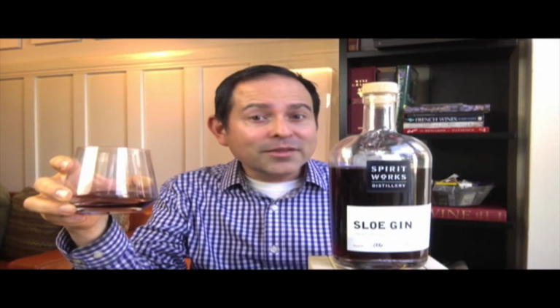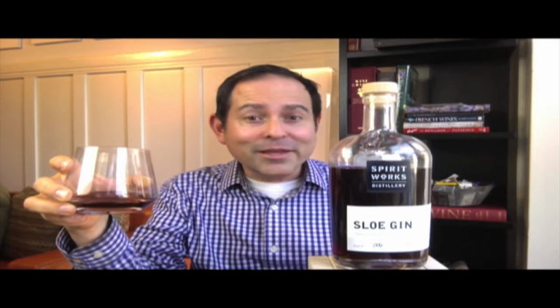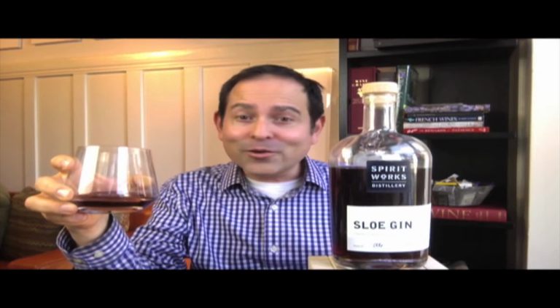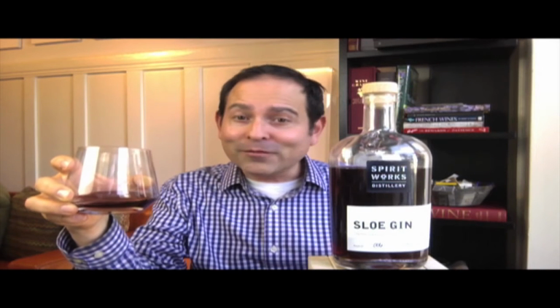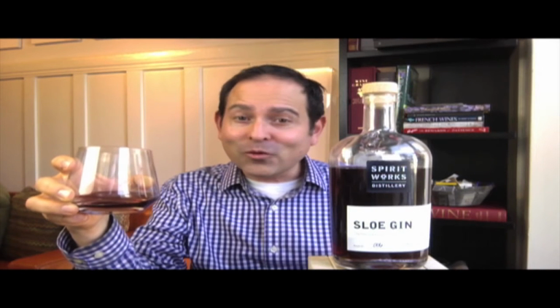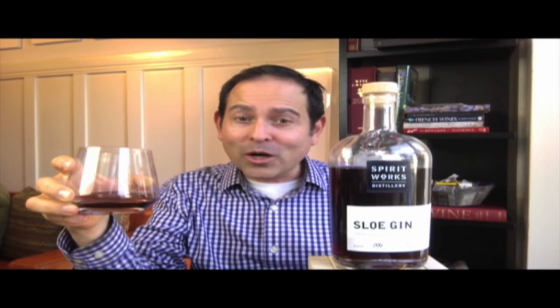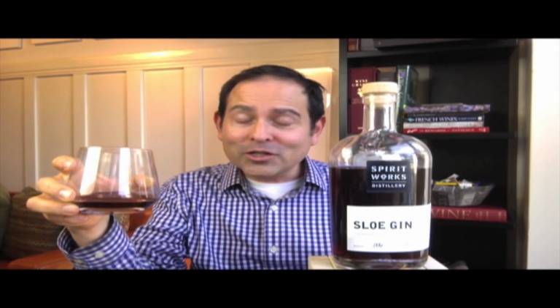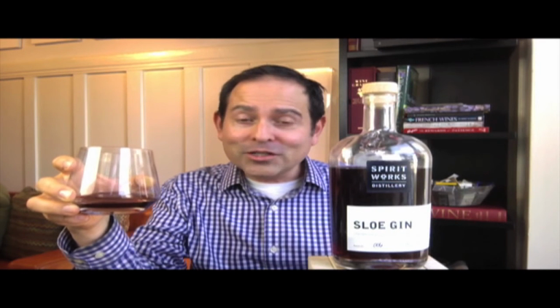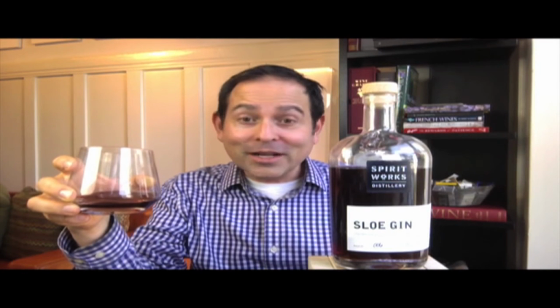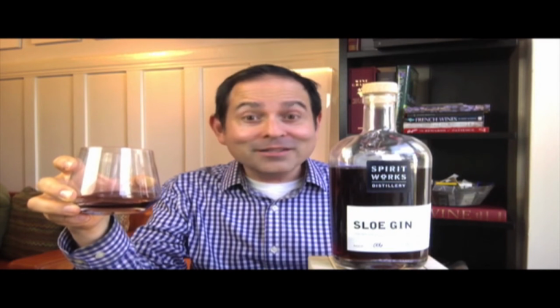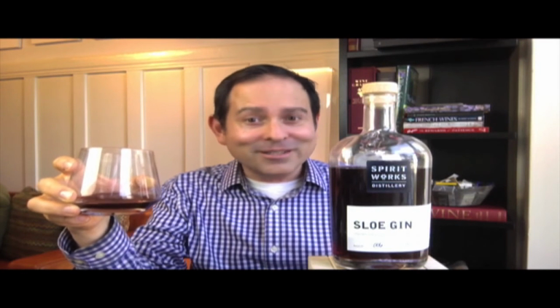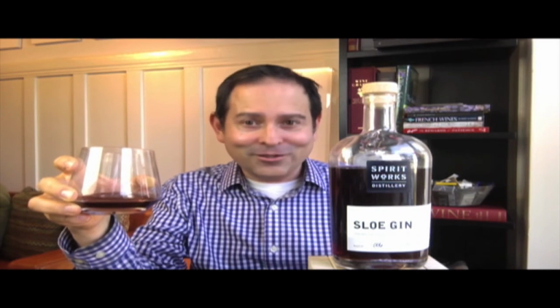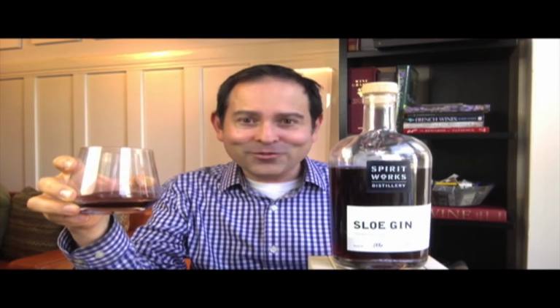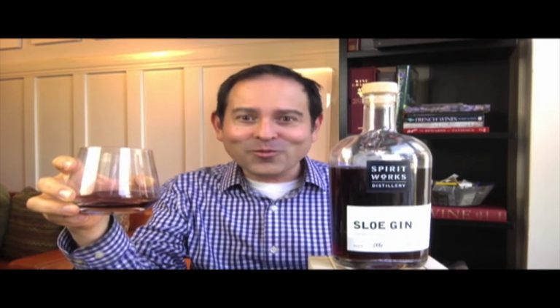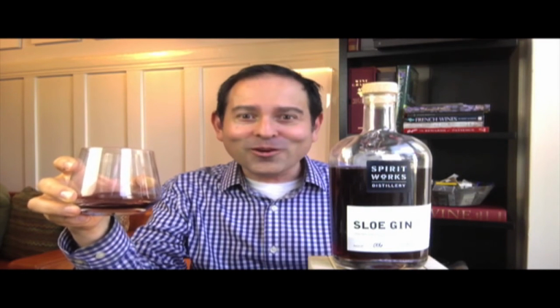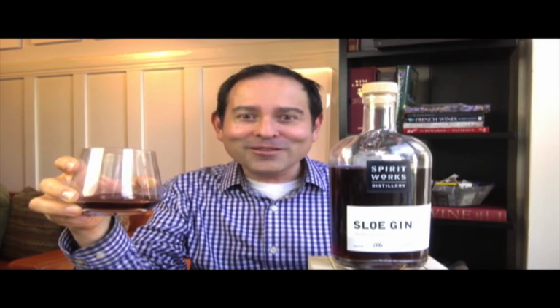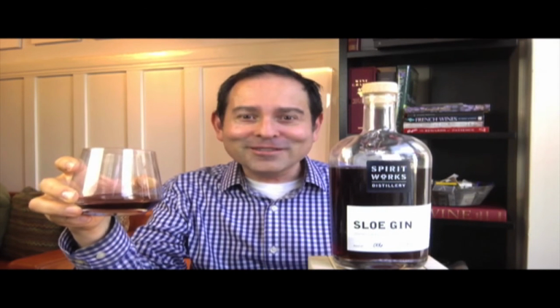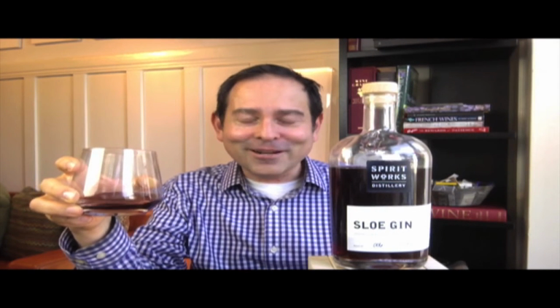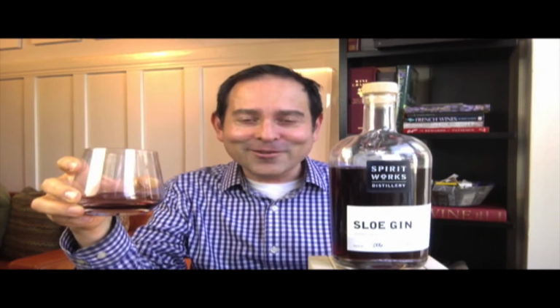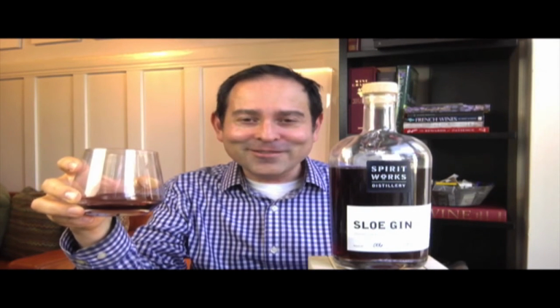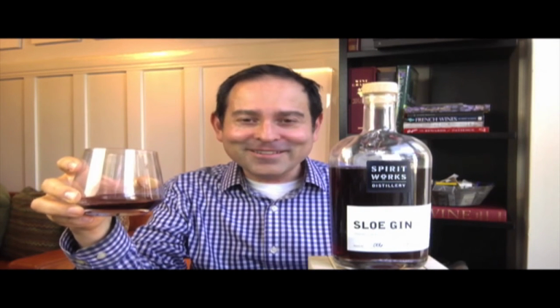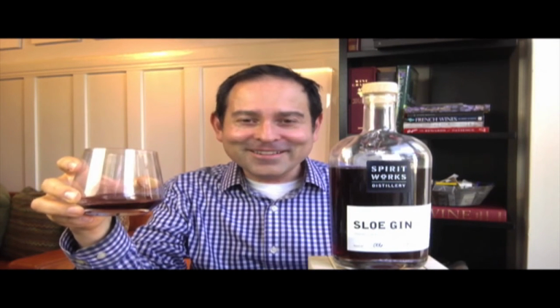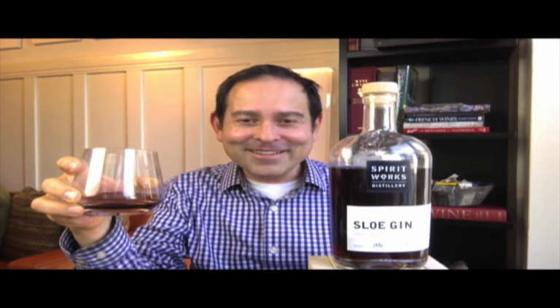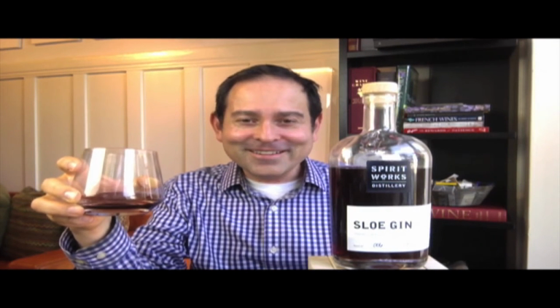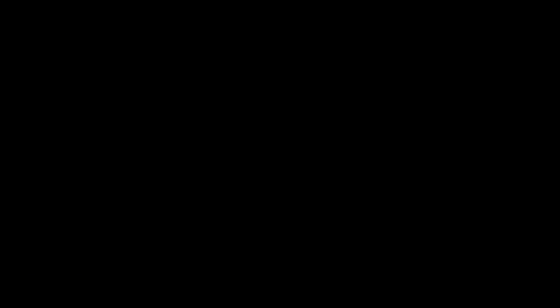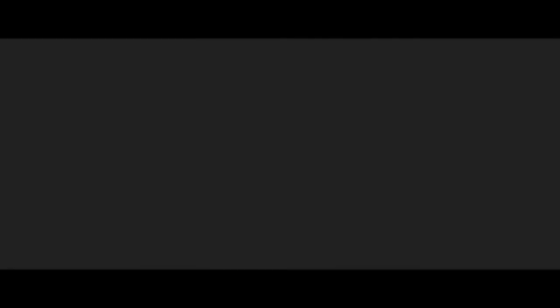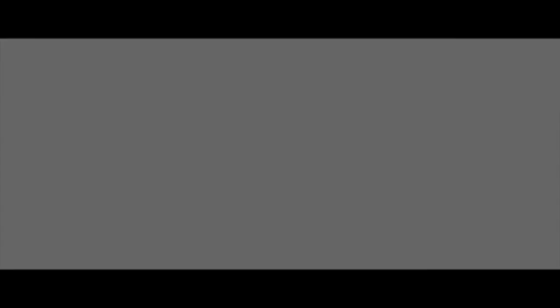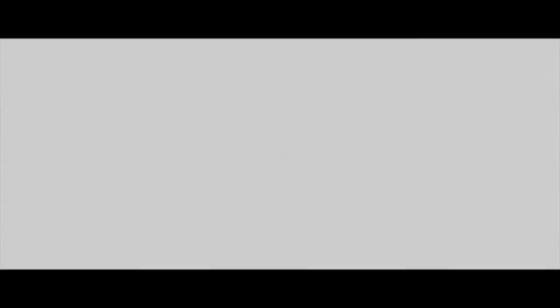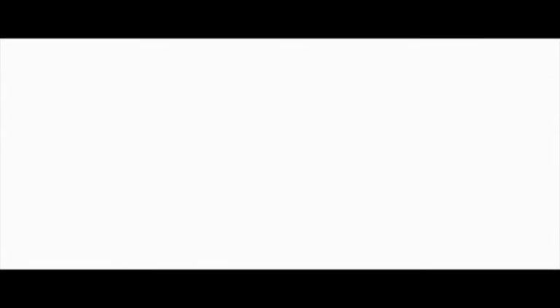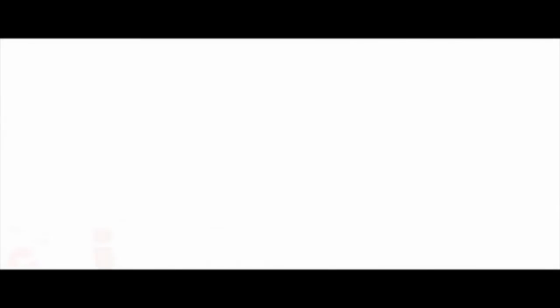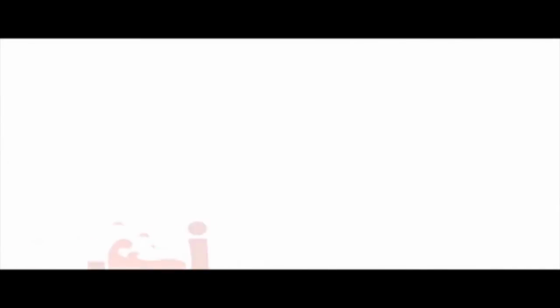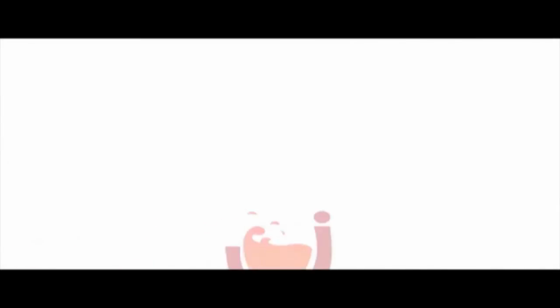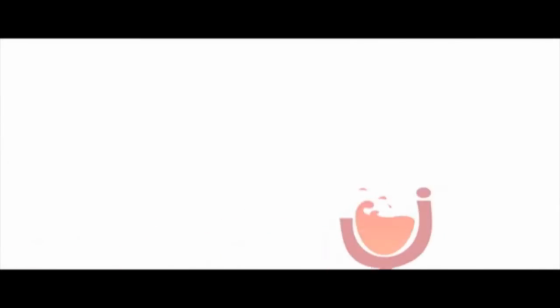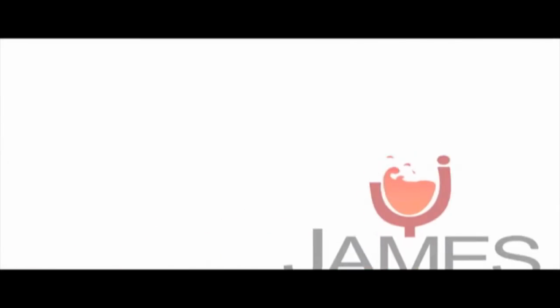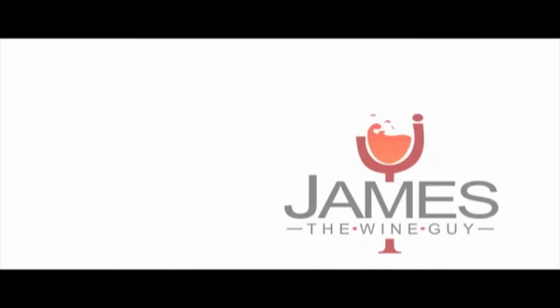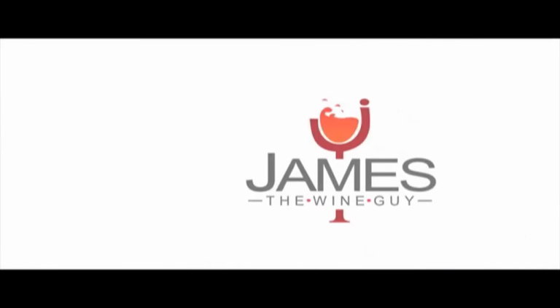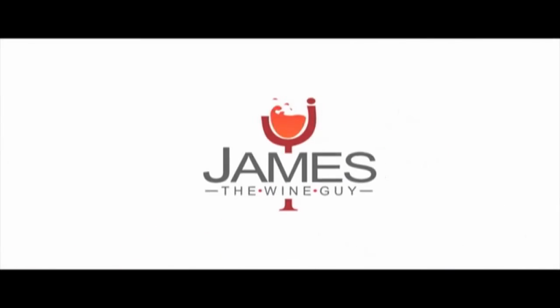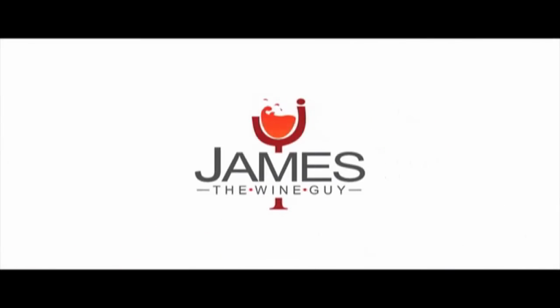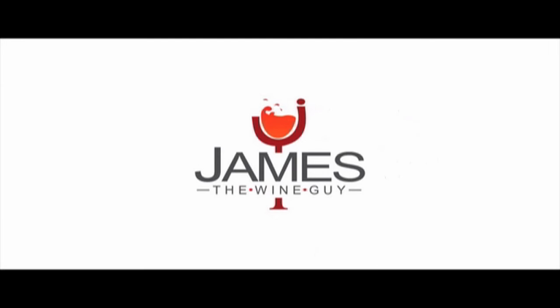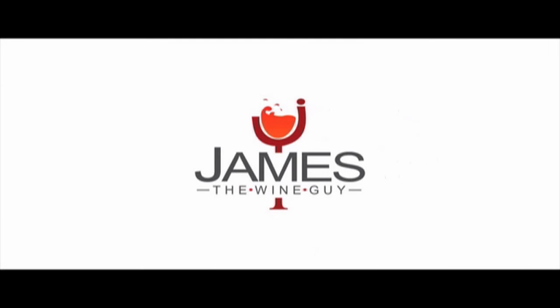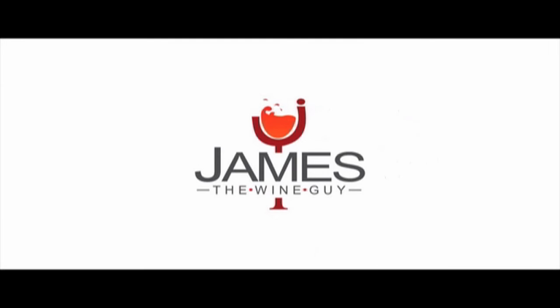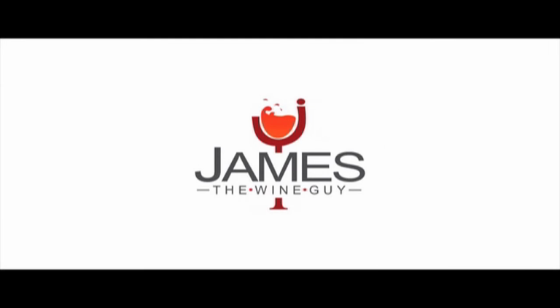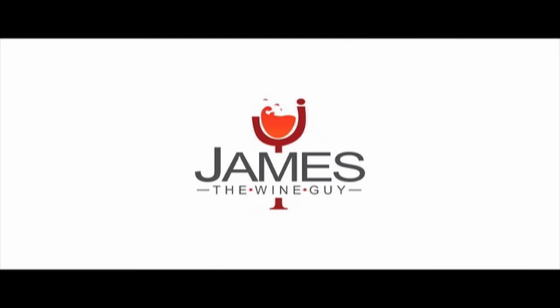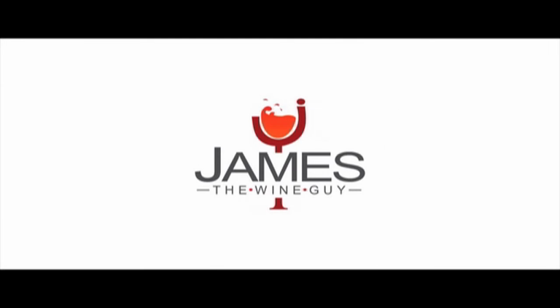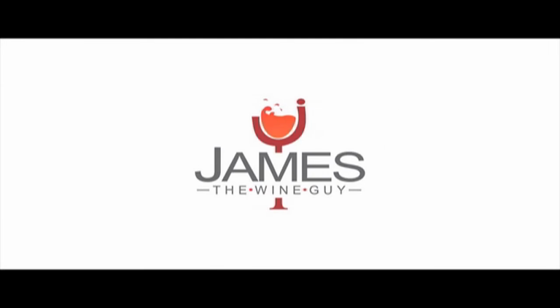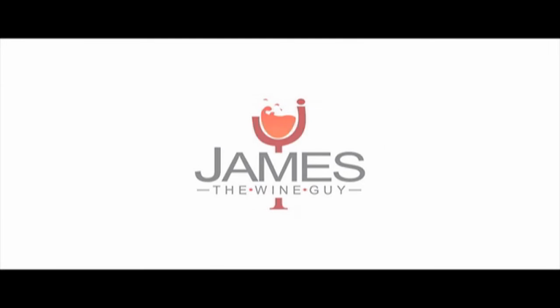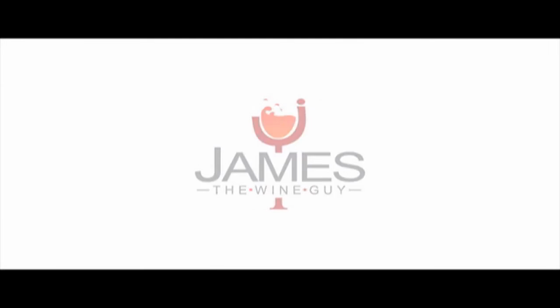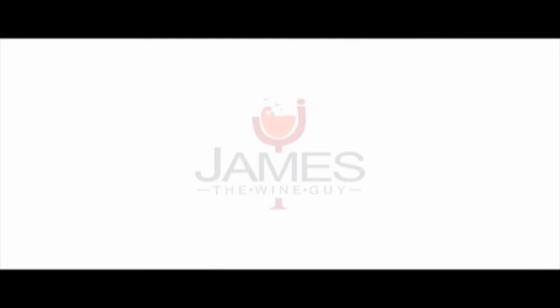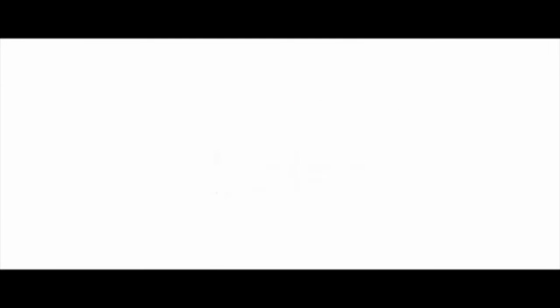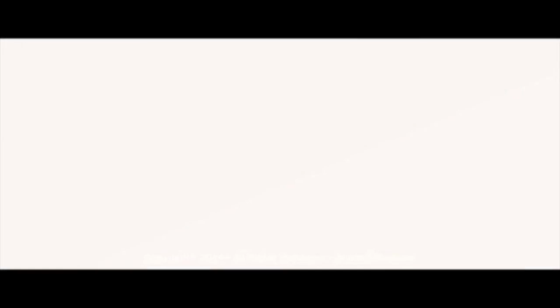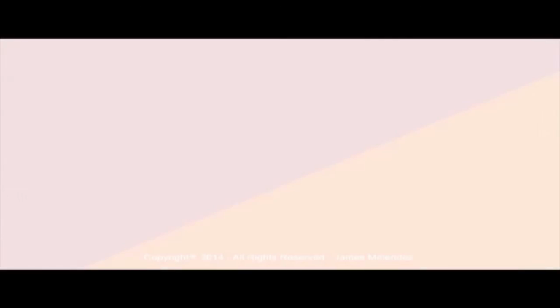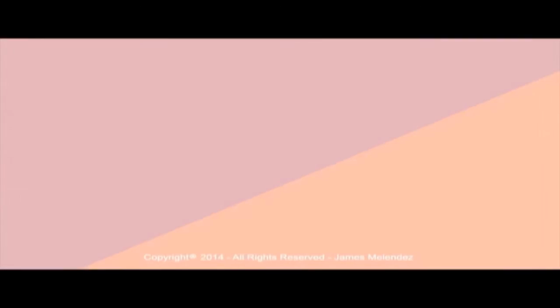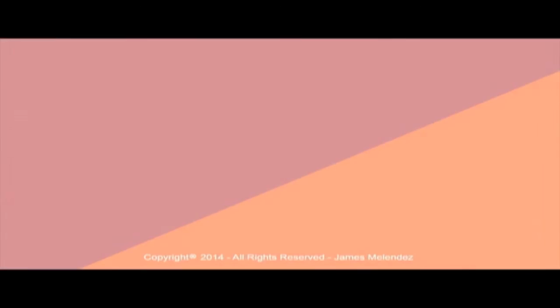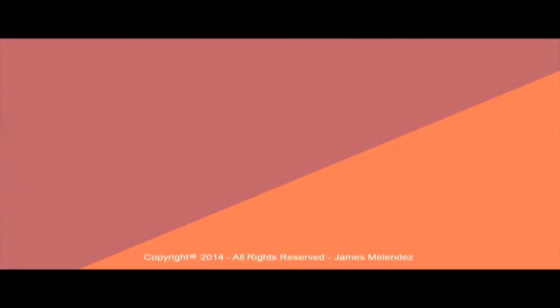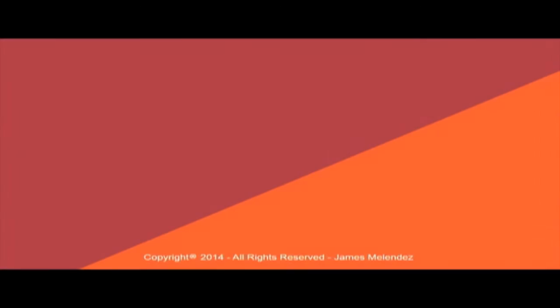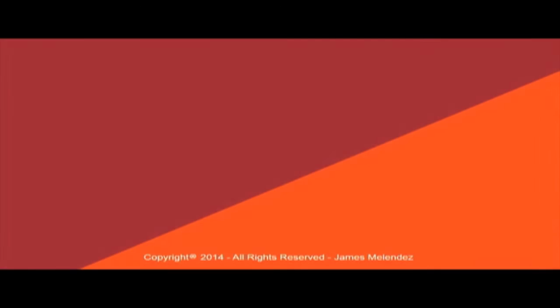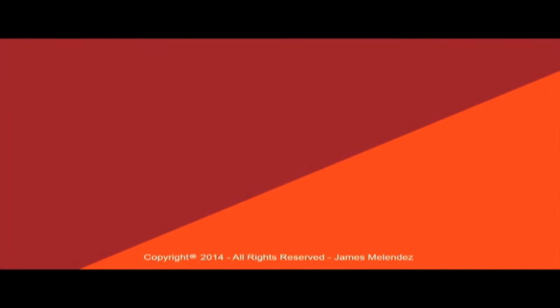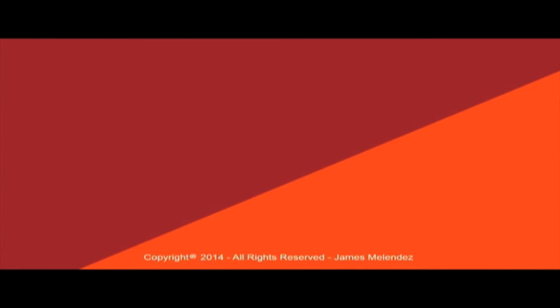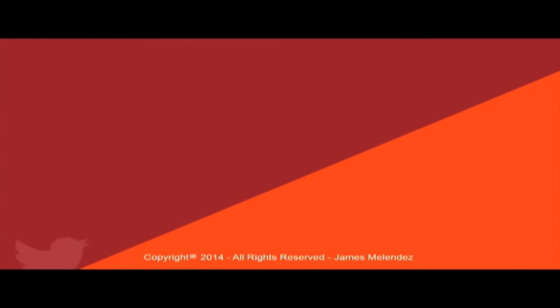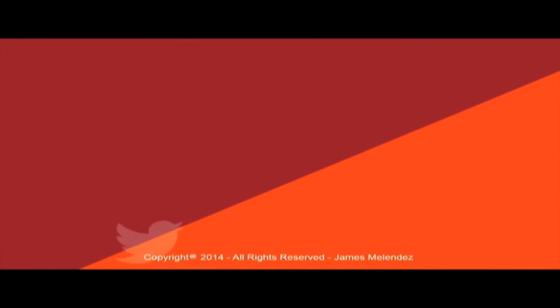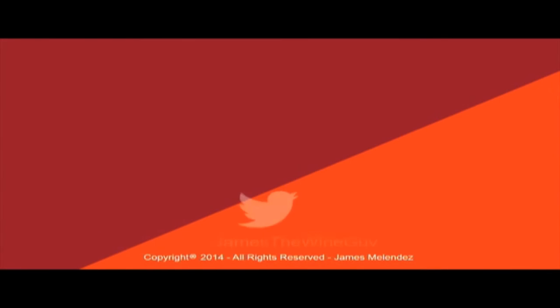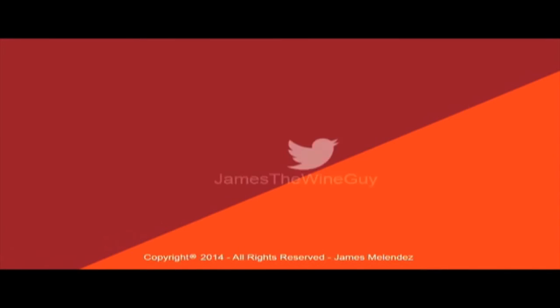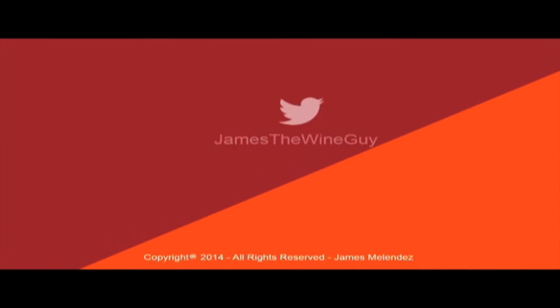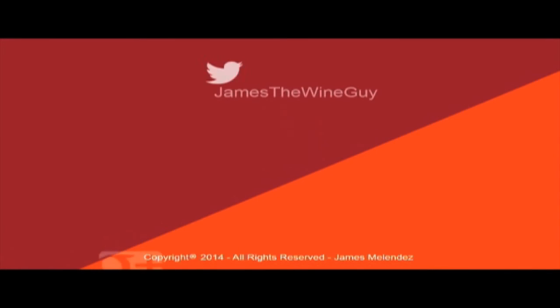Thank you again for watching today. Stay tuned for more. Salud.